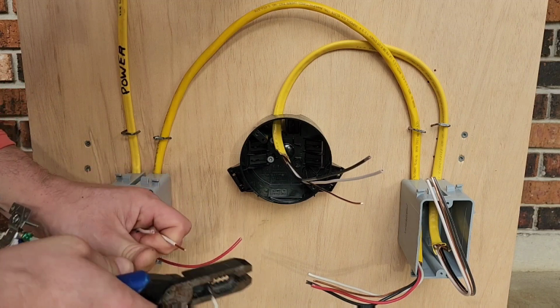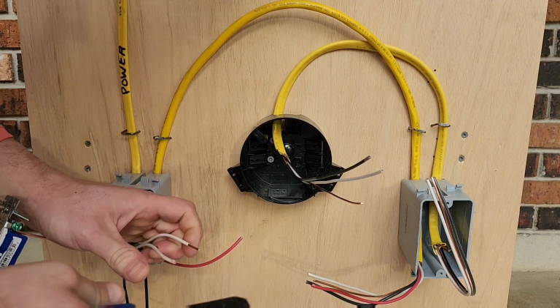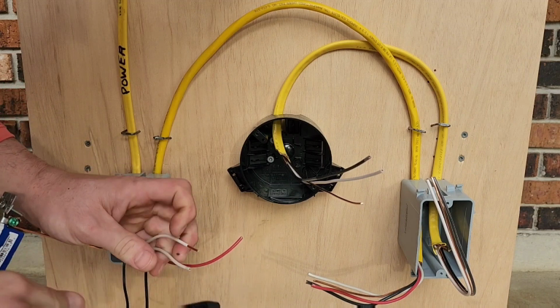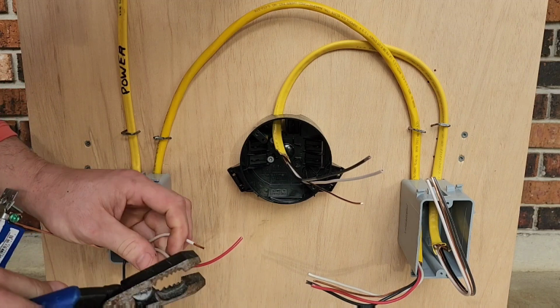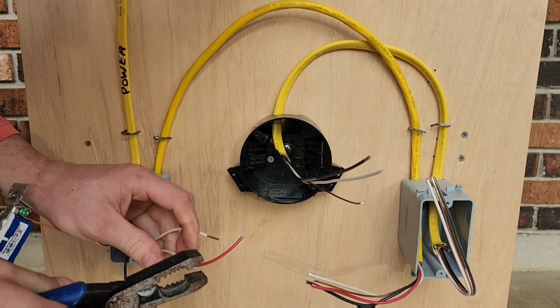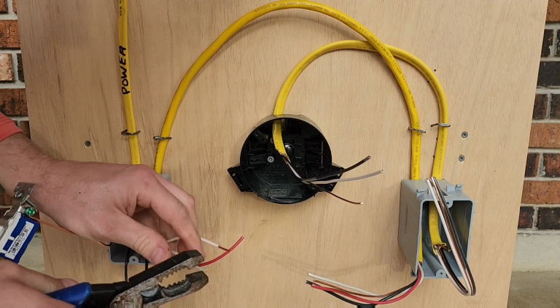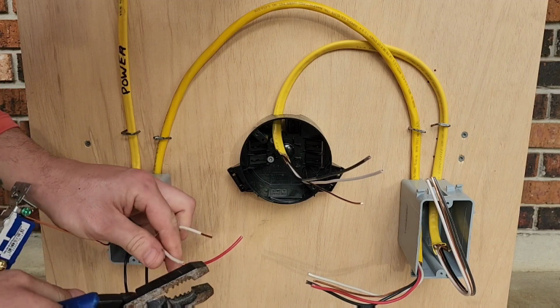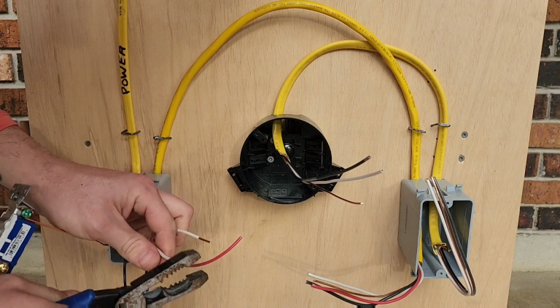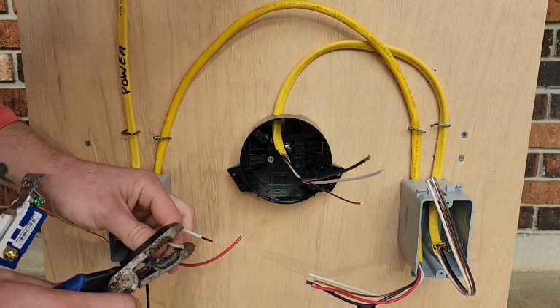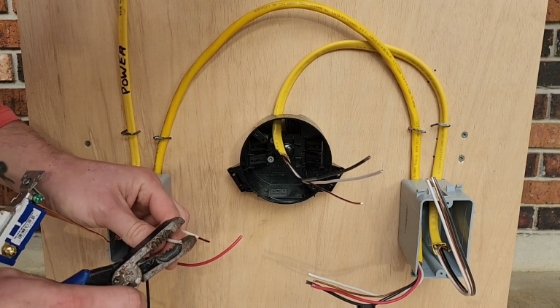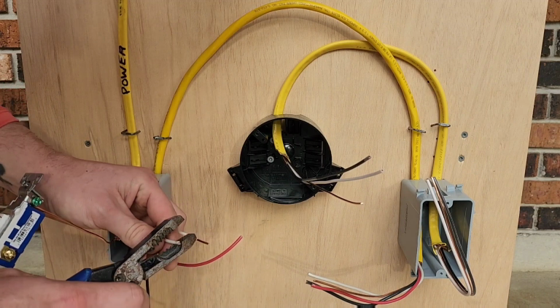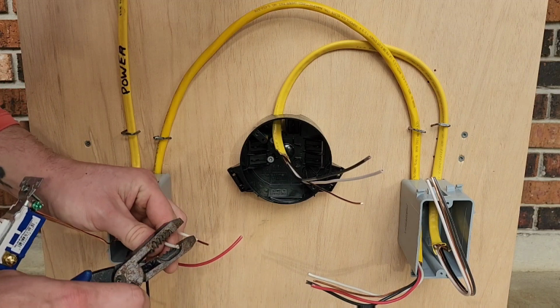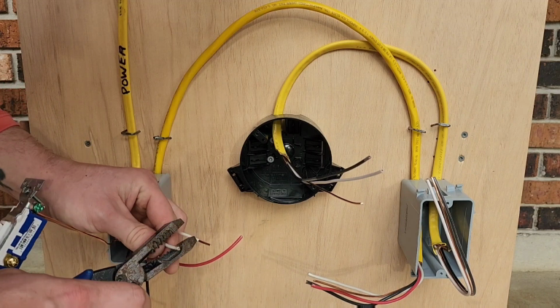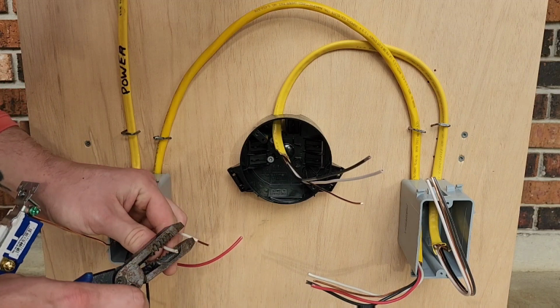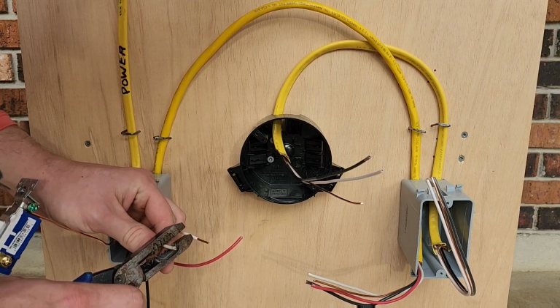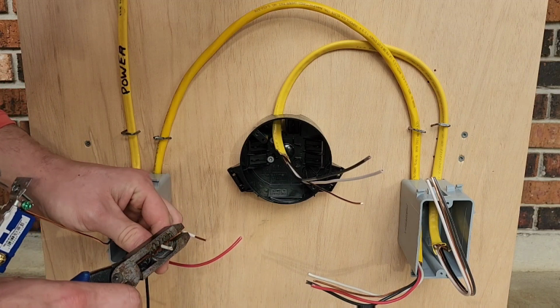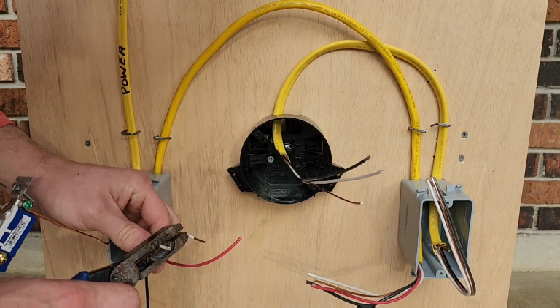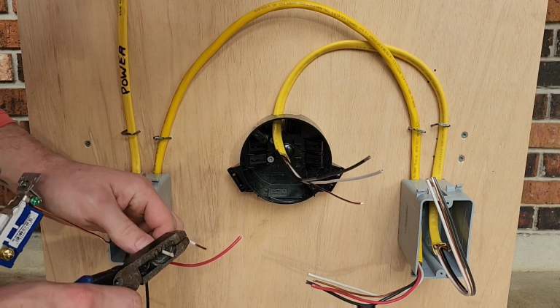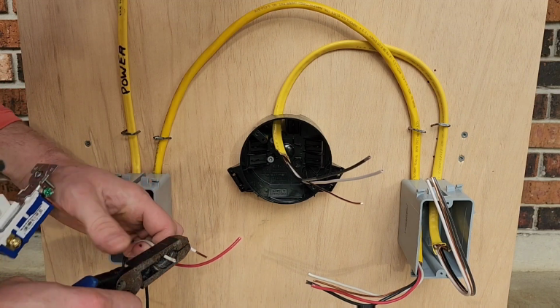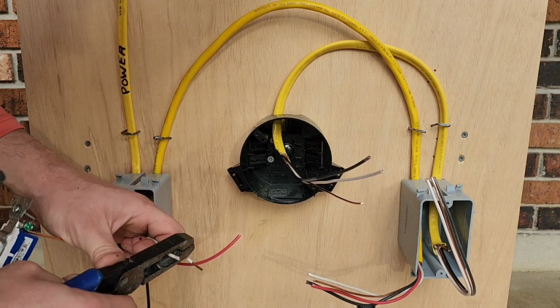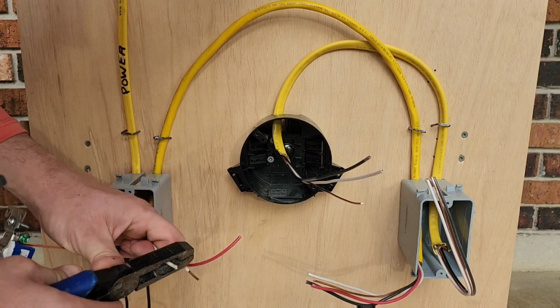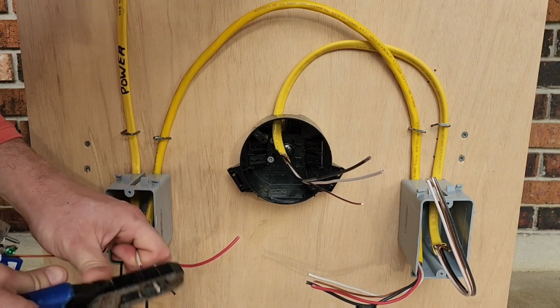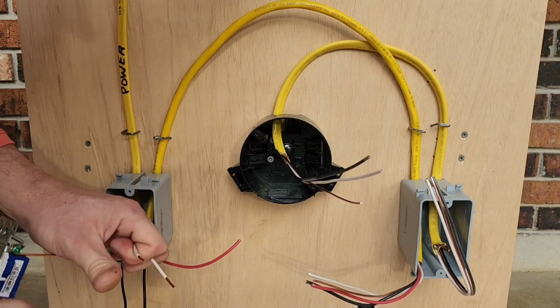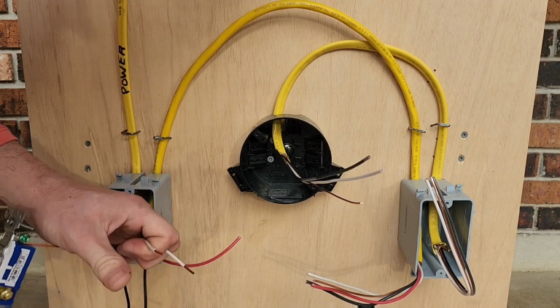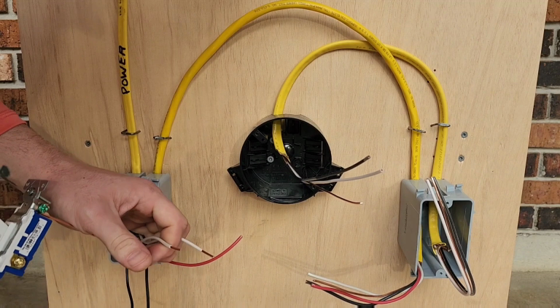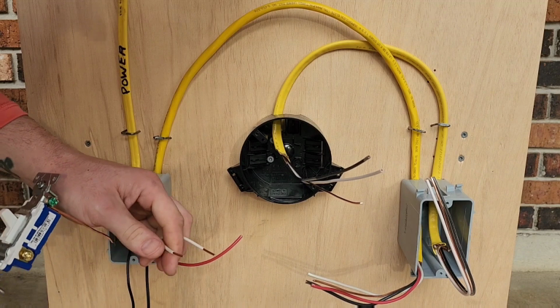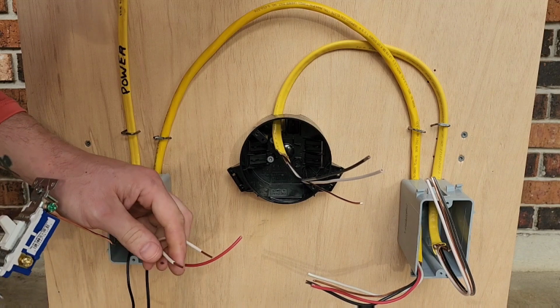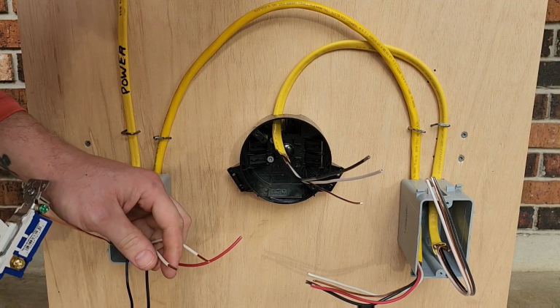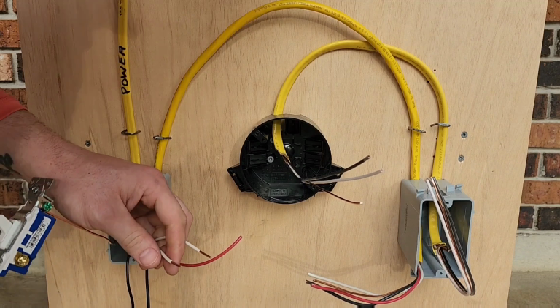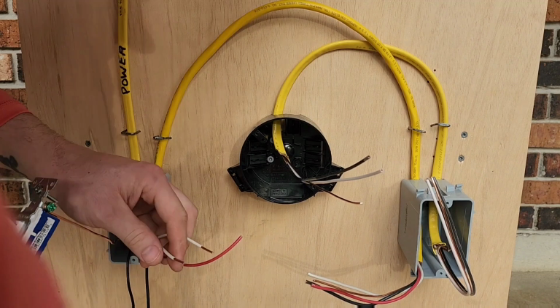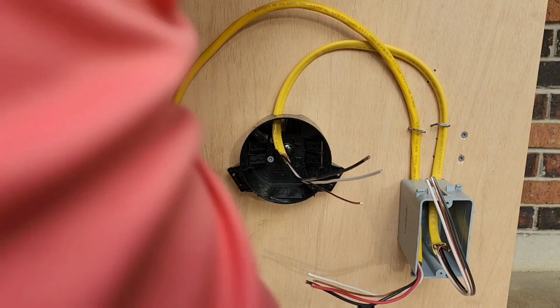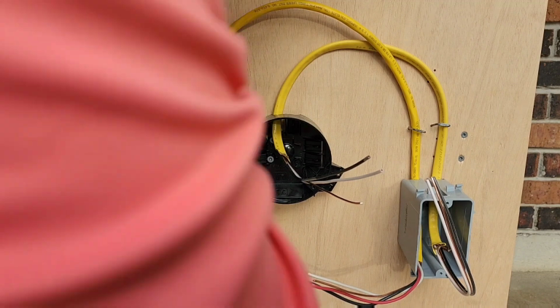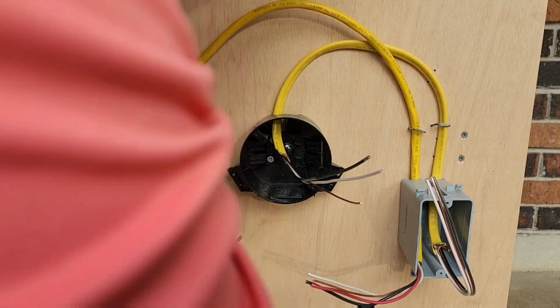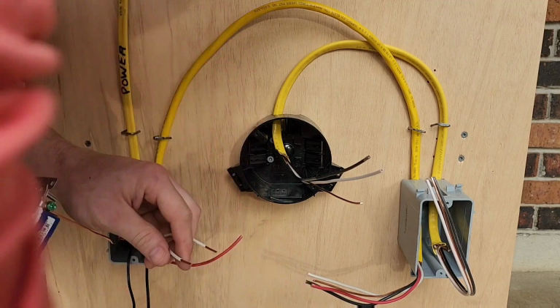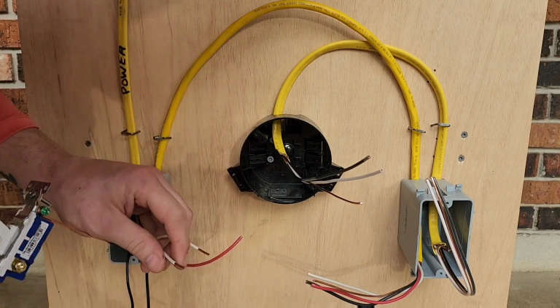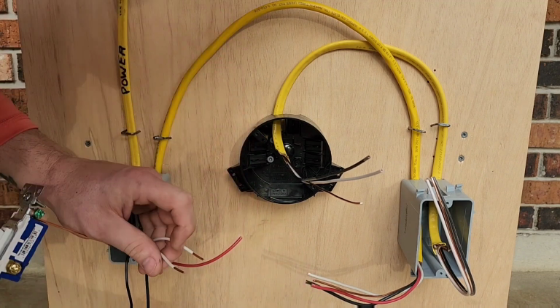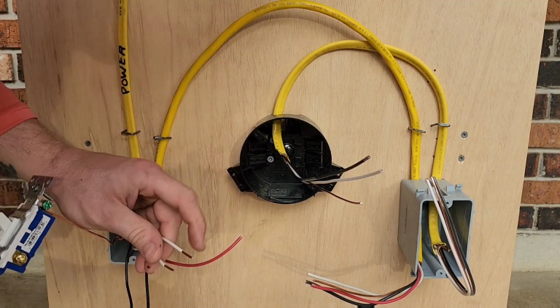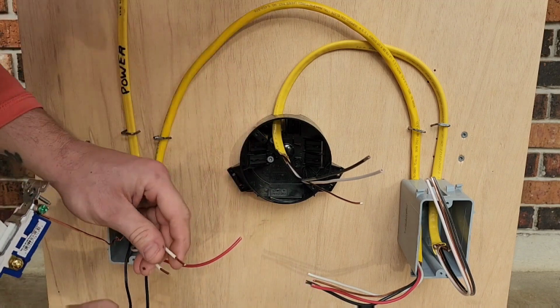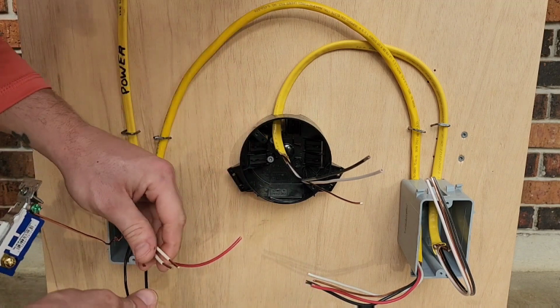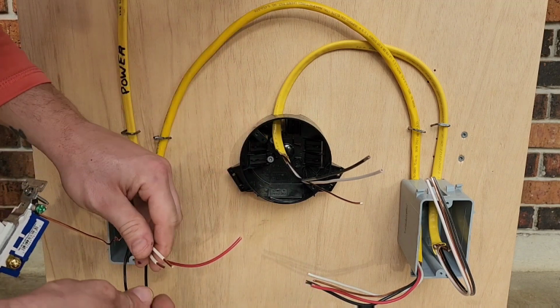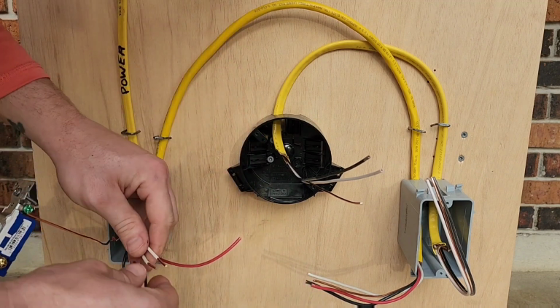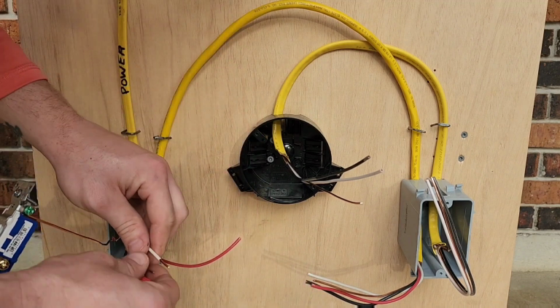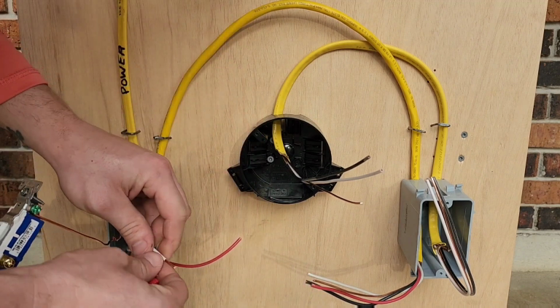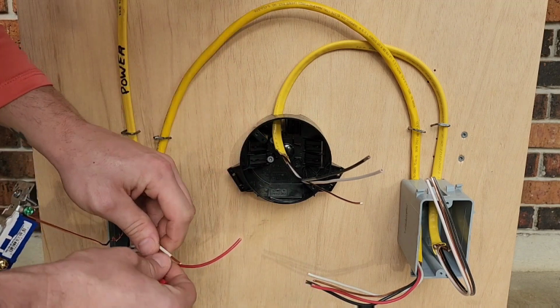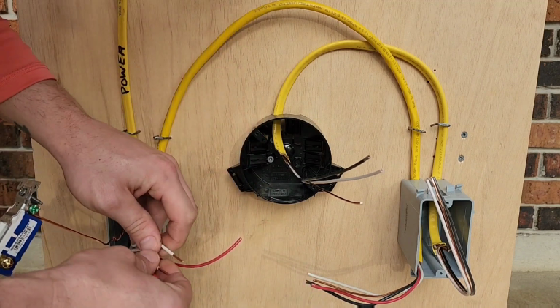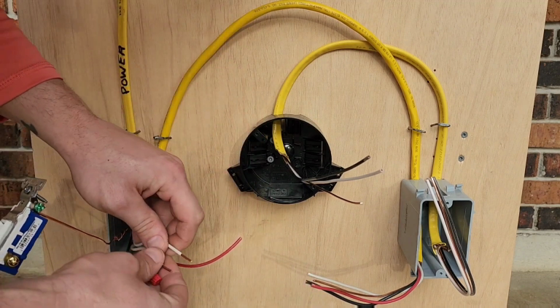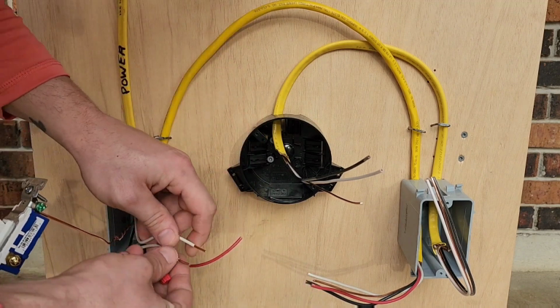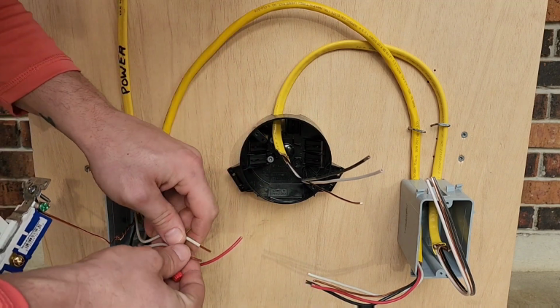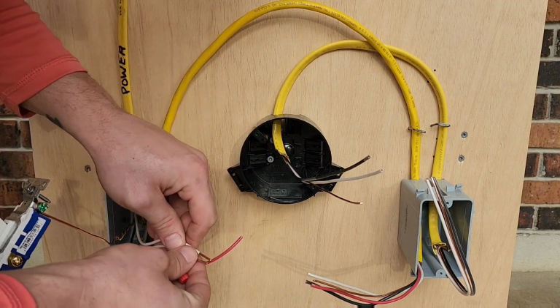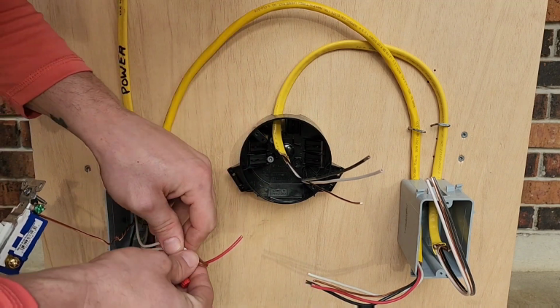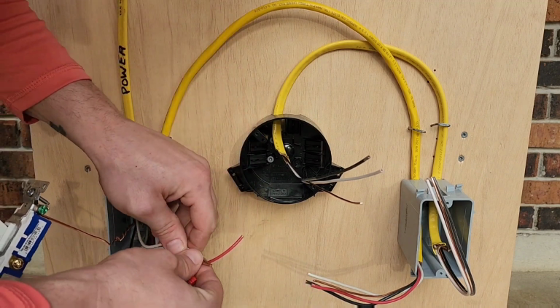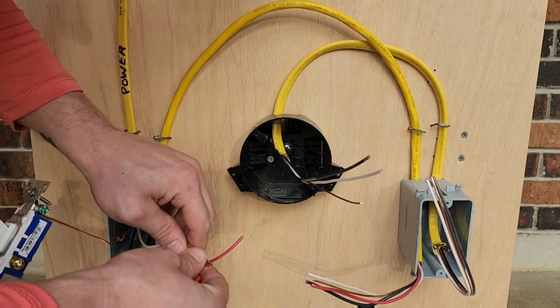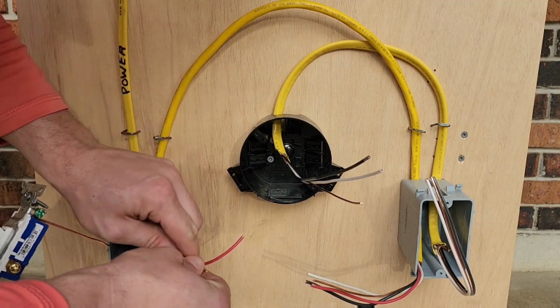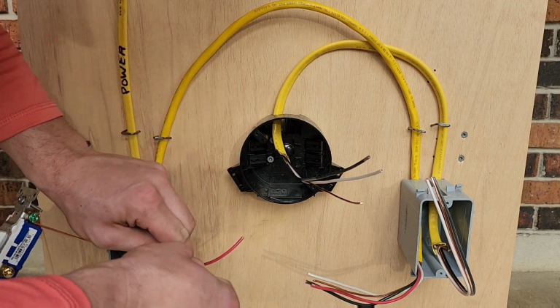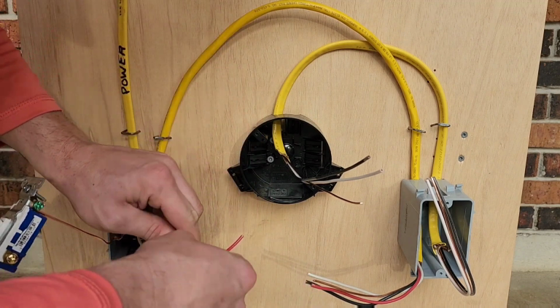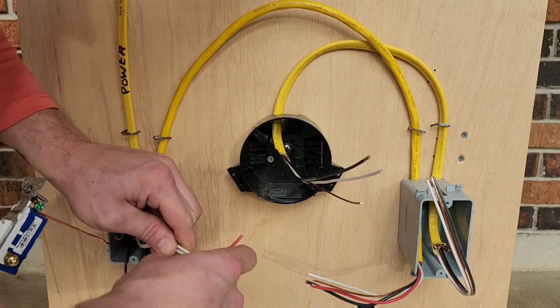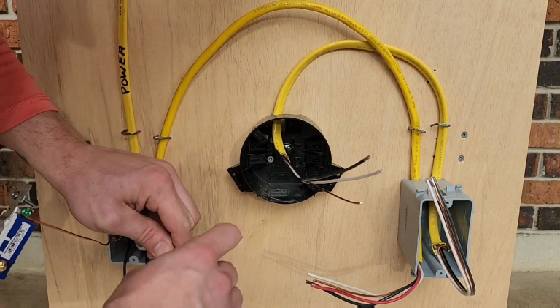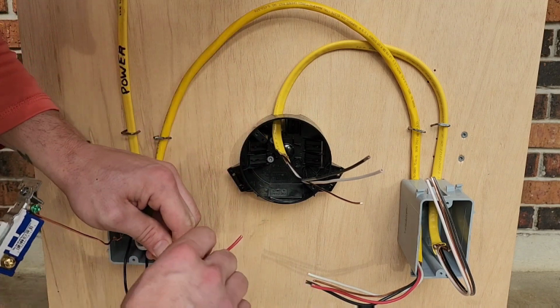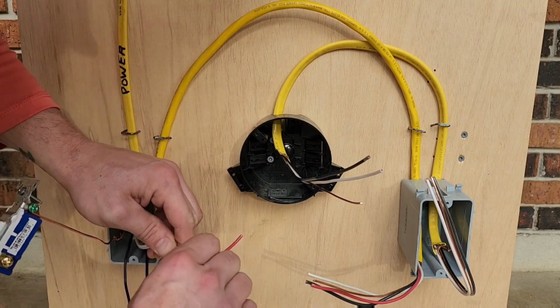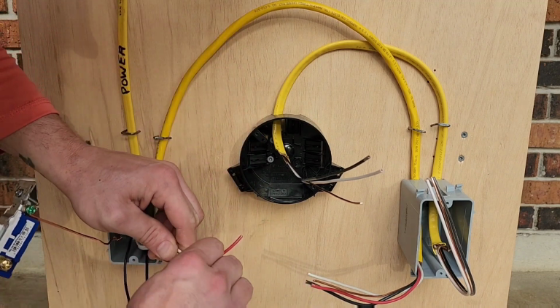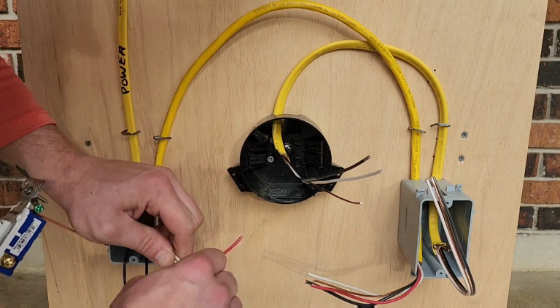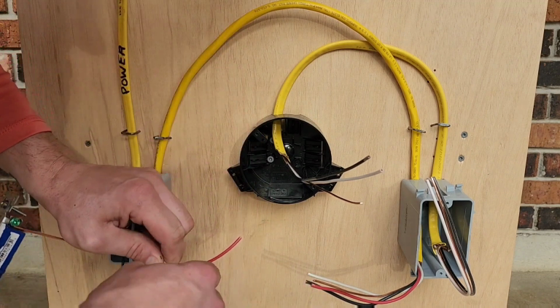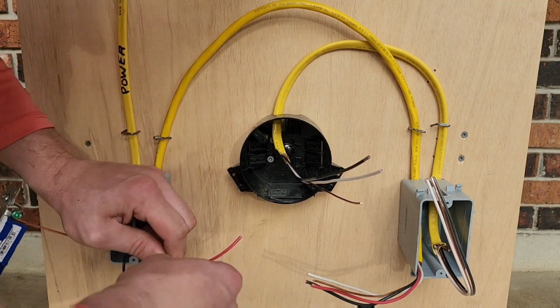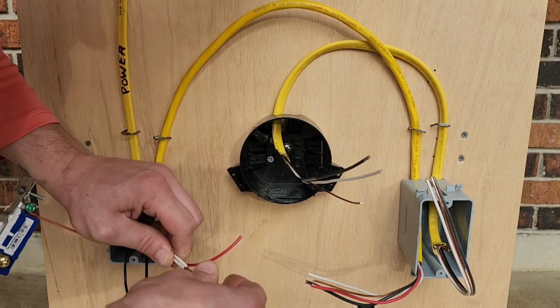Next let's get our neutrals. These two neutrals we'll tie together with a wire nut.